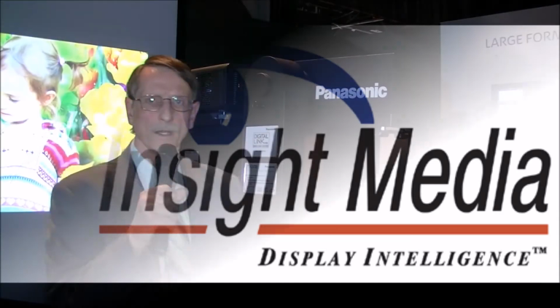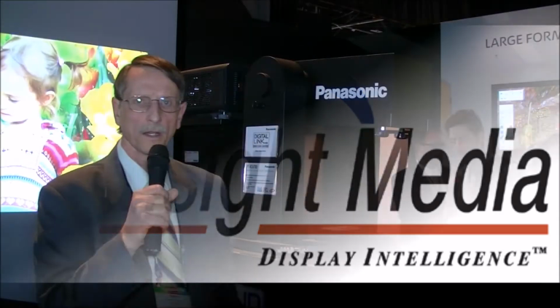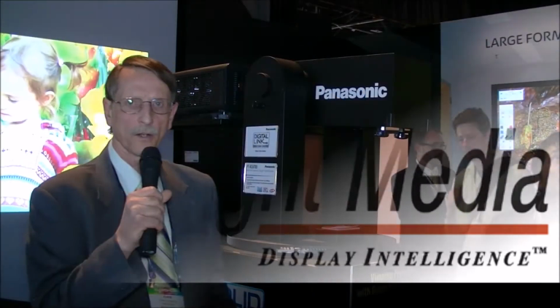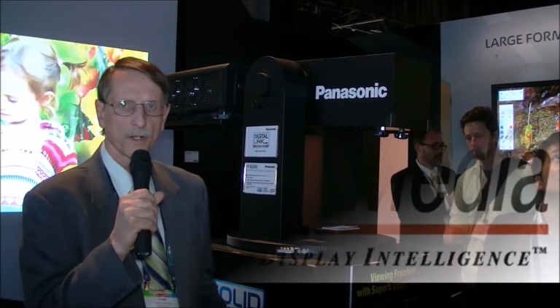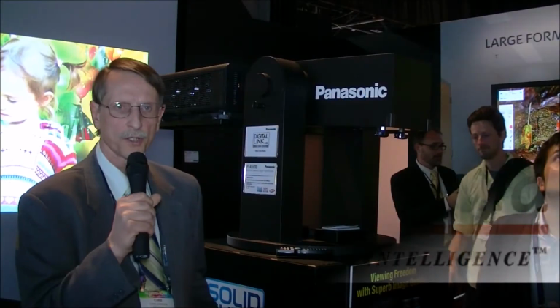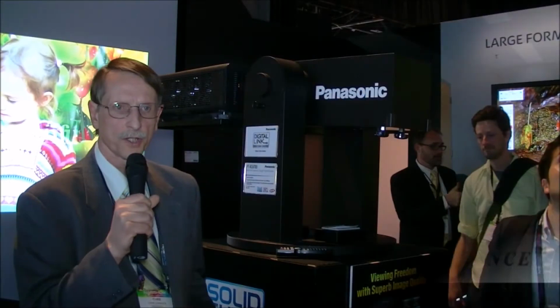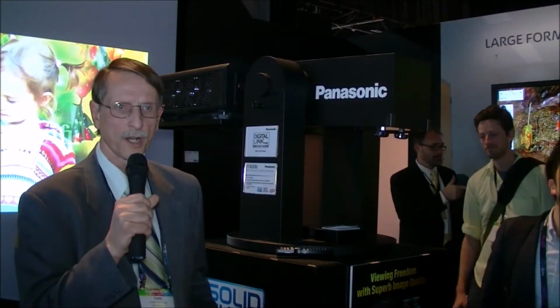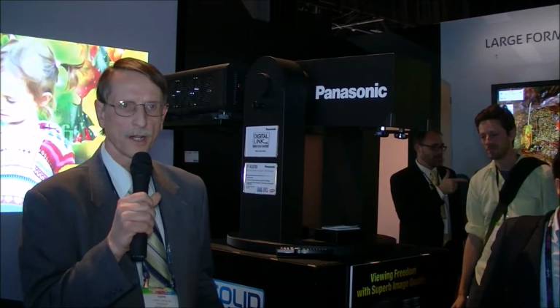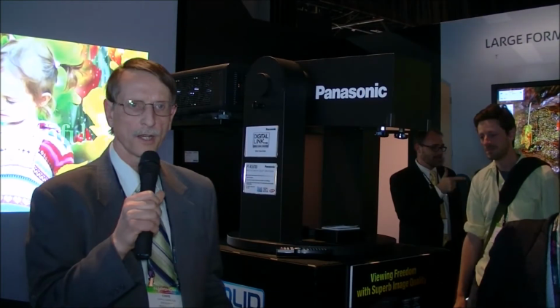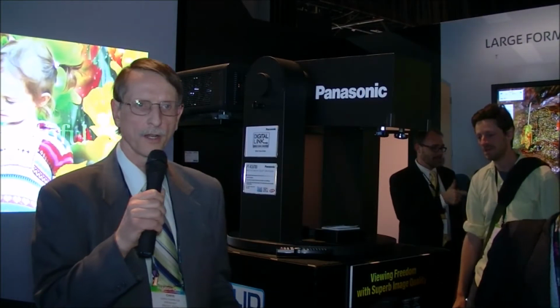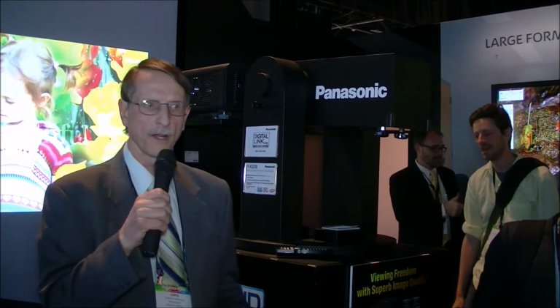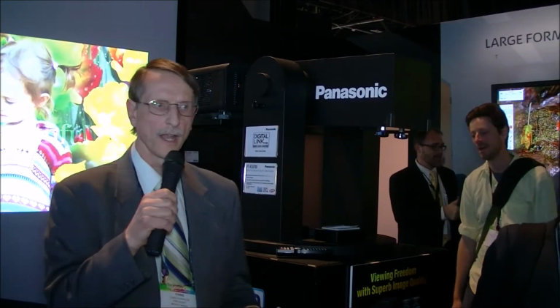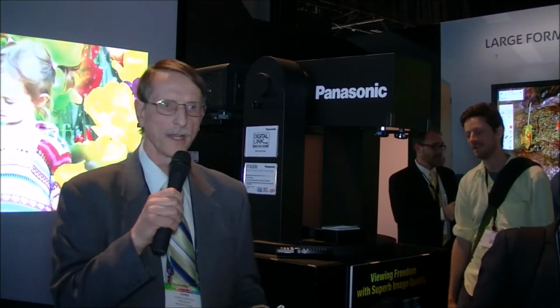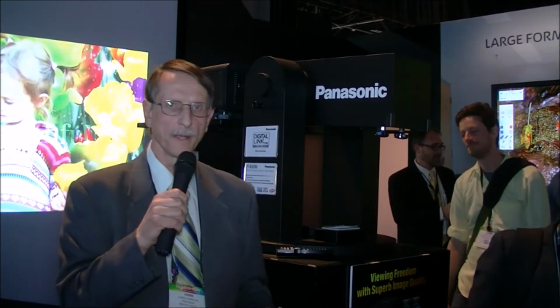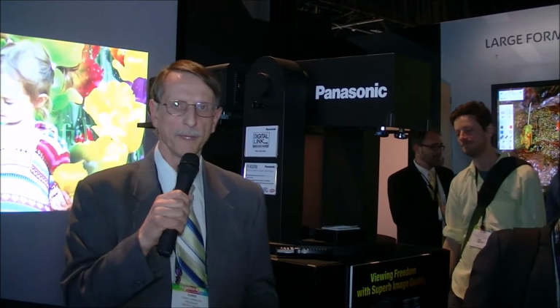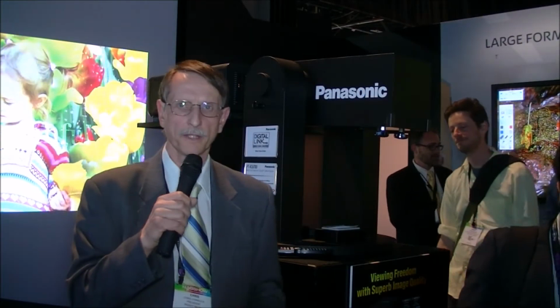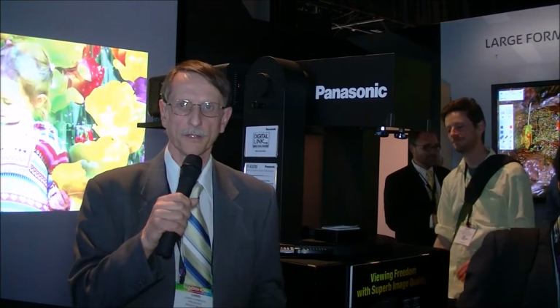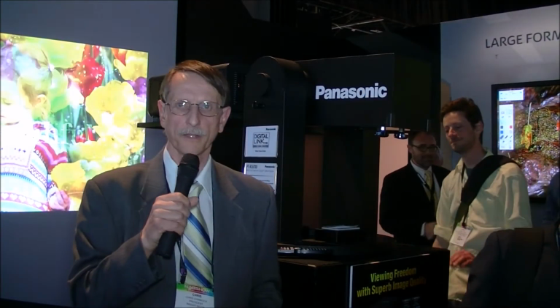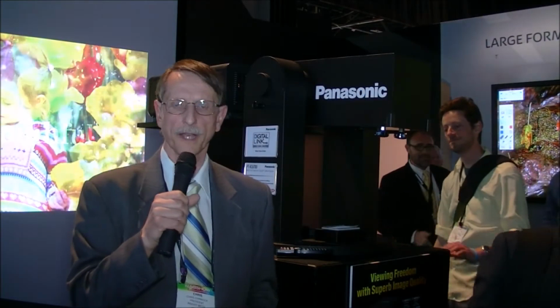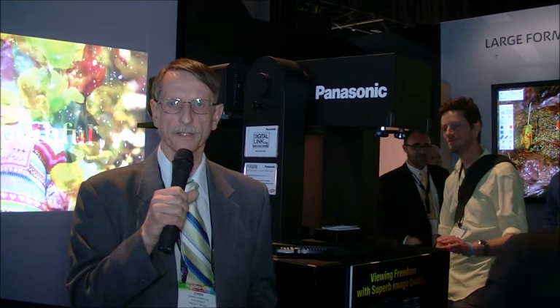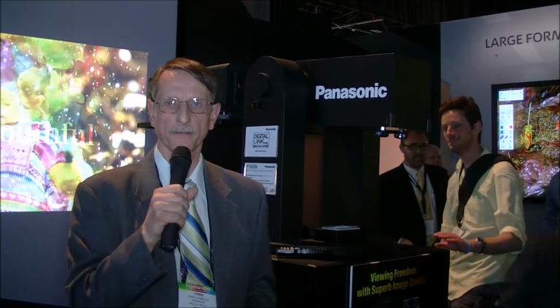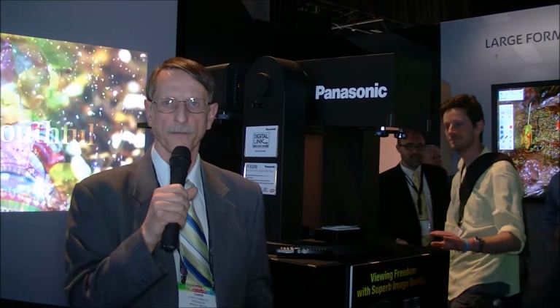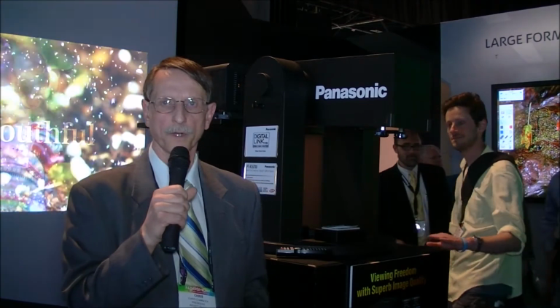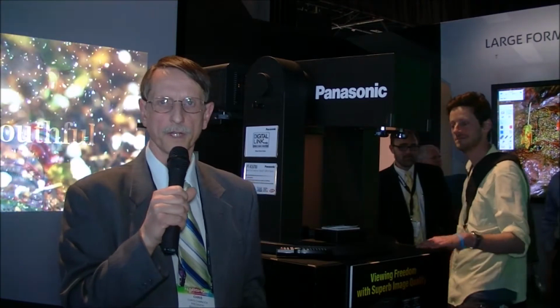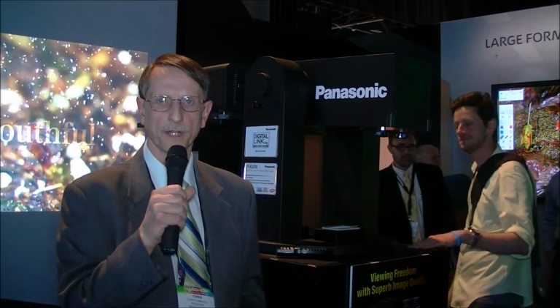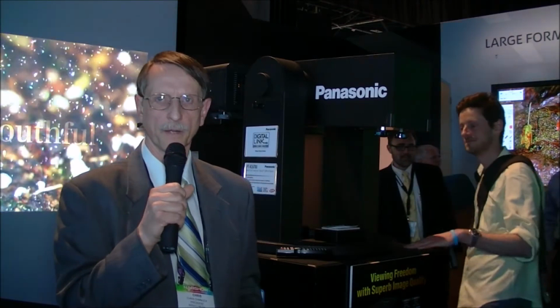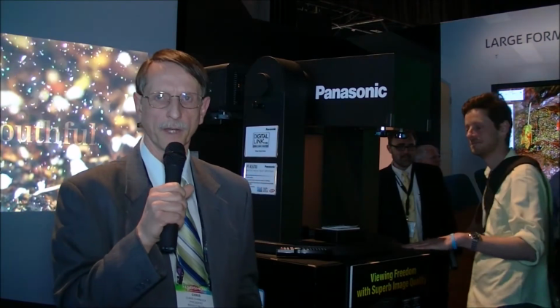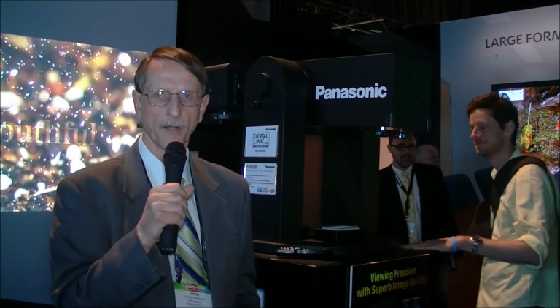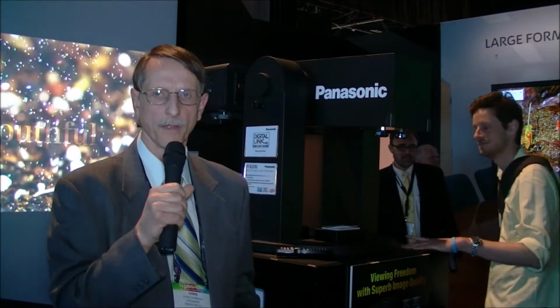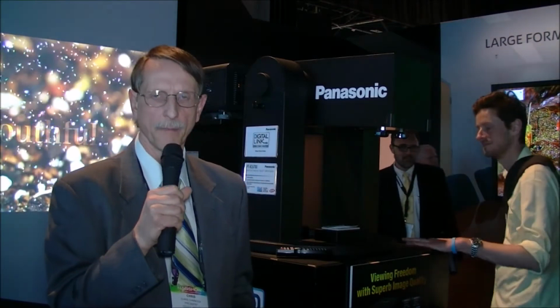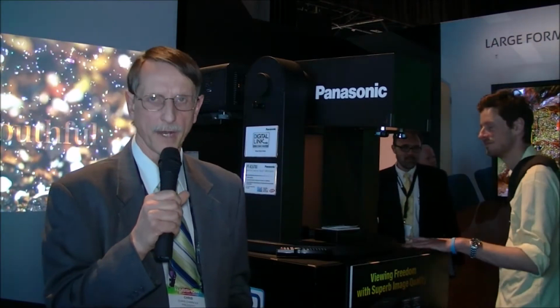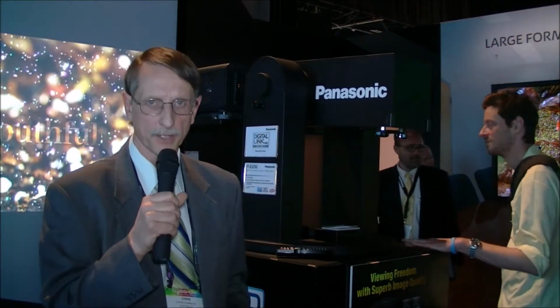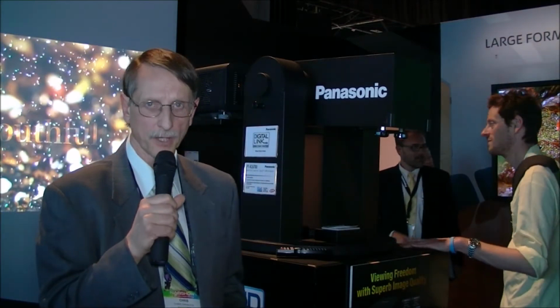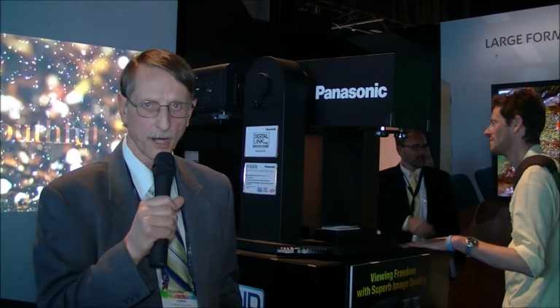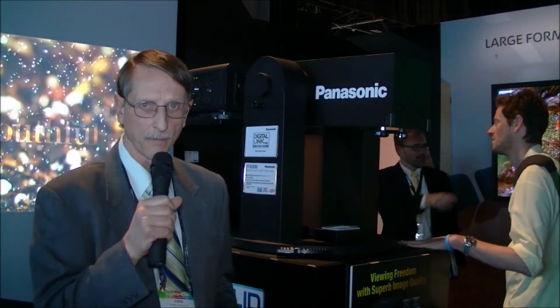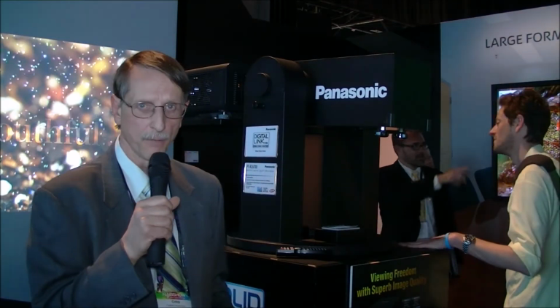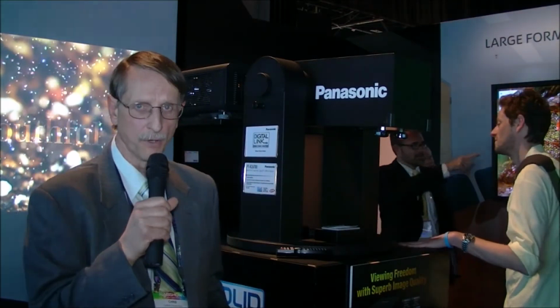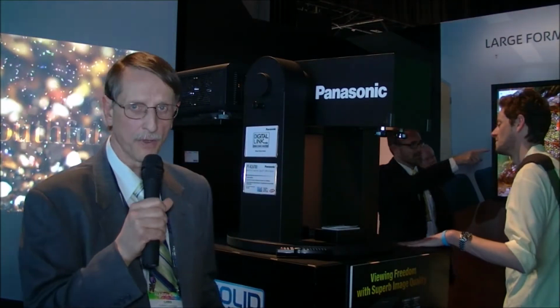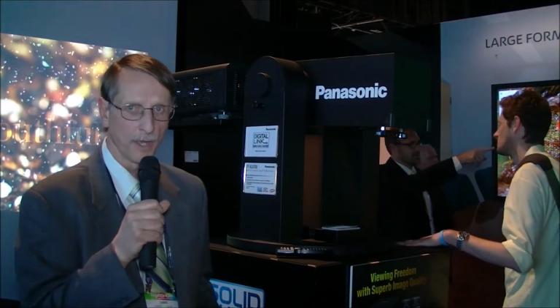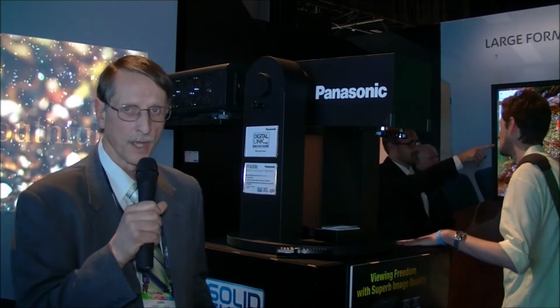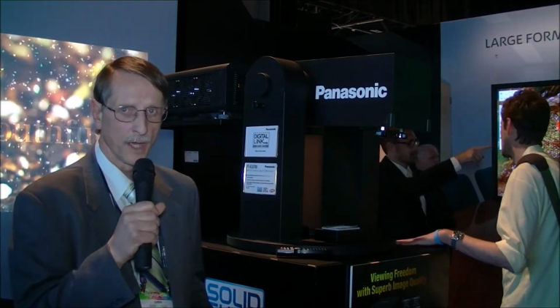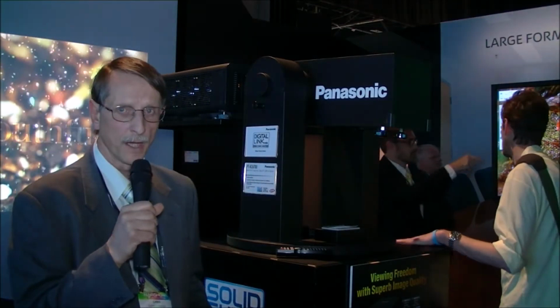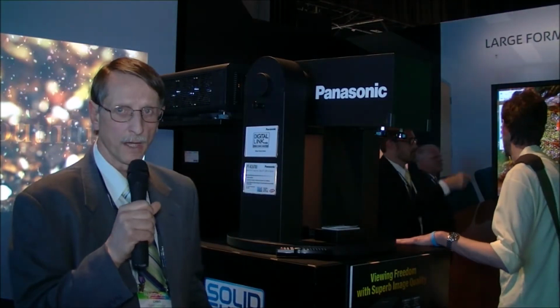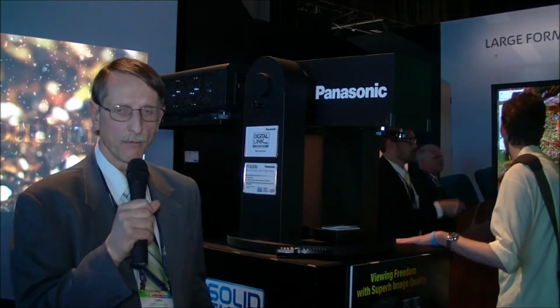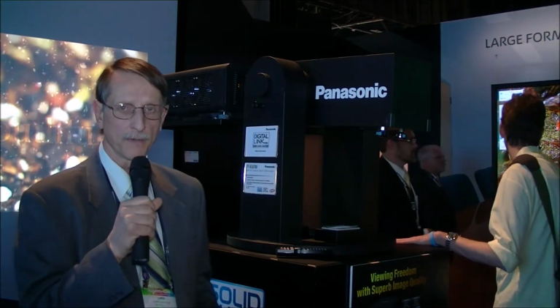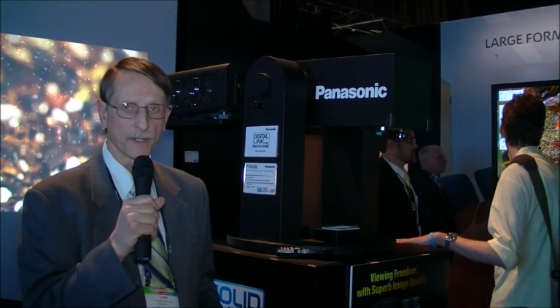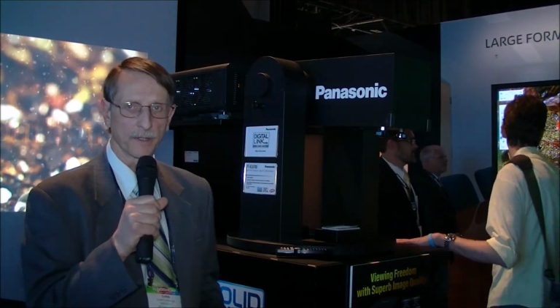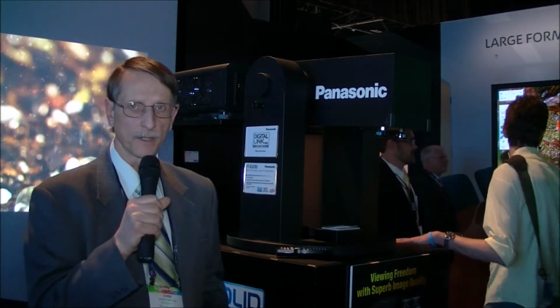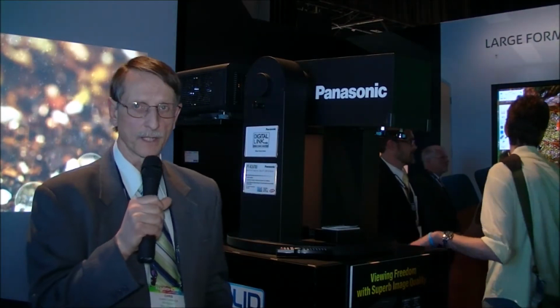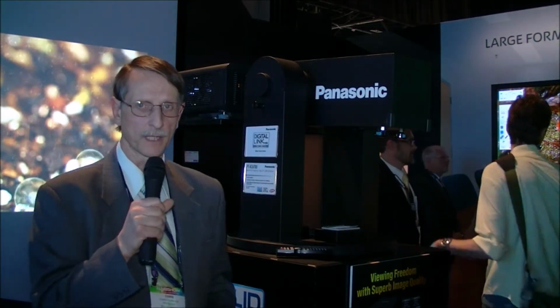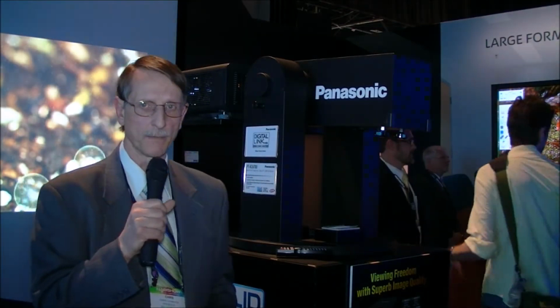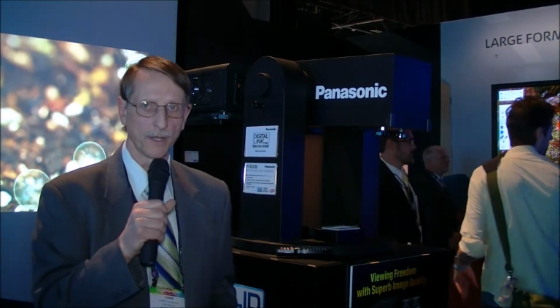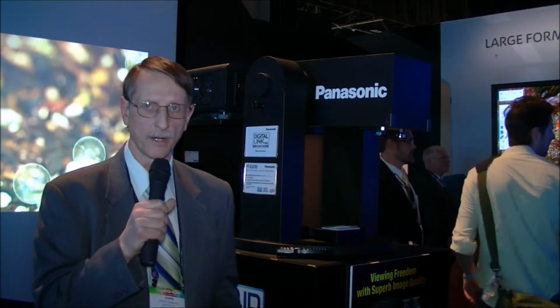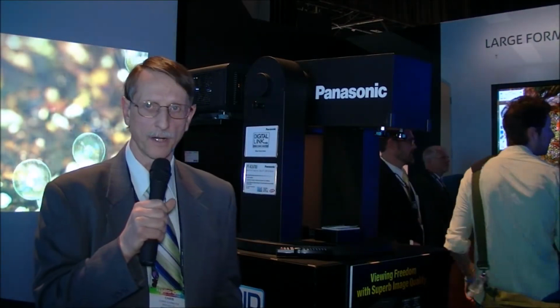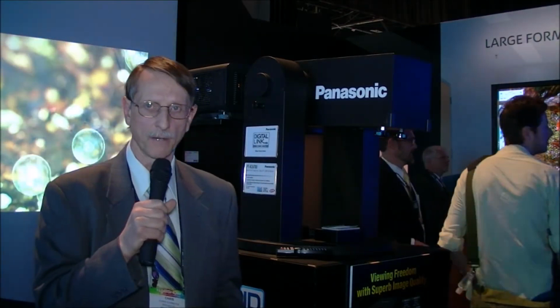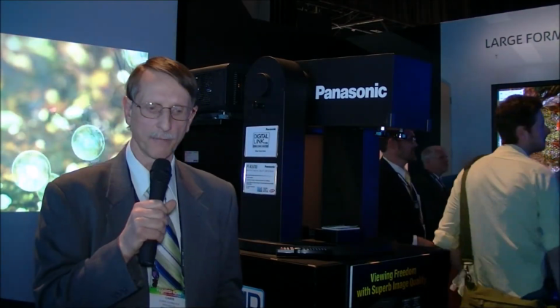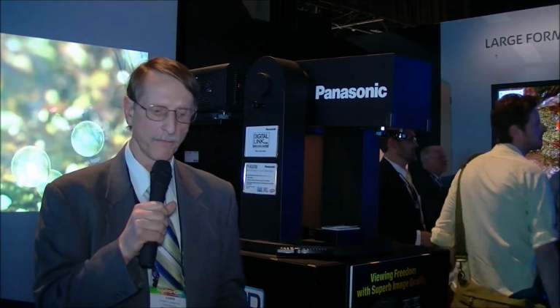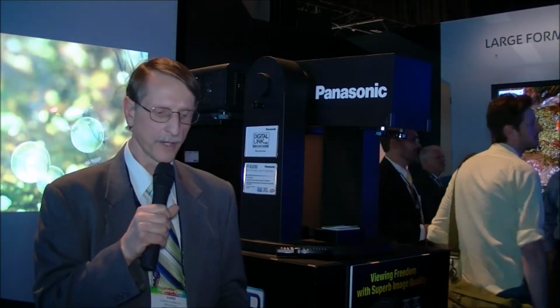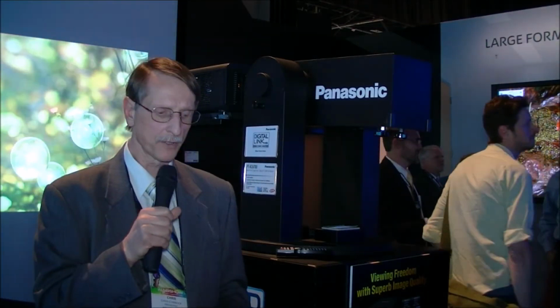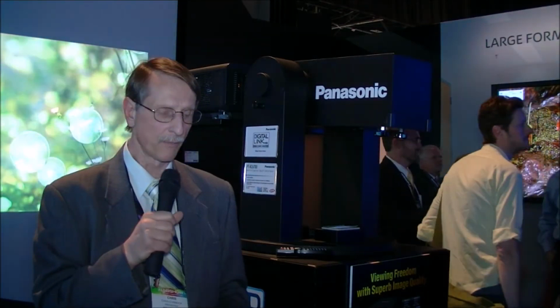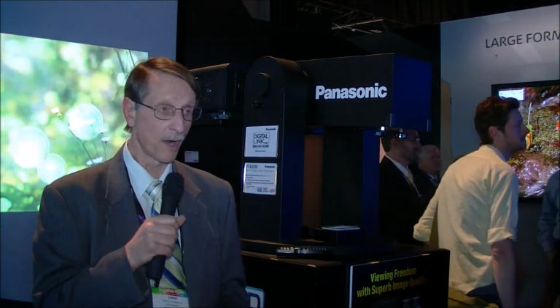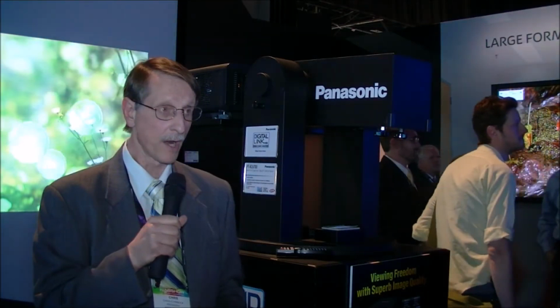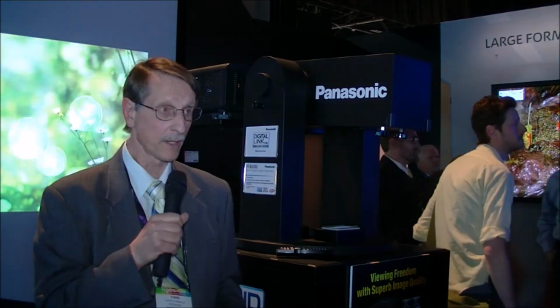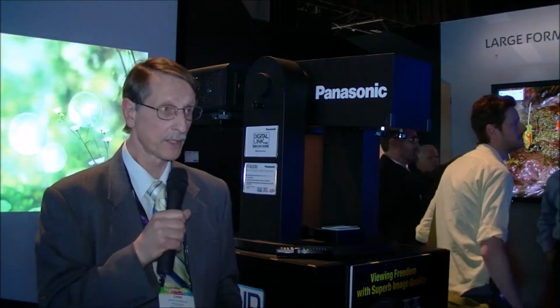Chris Chinnock here at NAB 2014. I'm here in the Panasonic booth where I've just looked at some of their professional products.